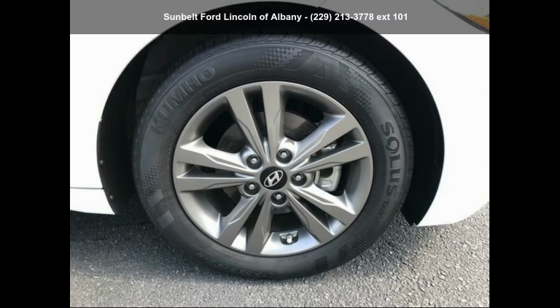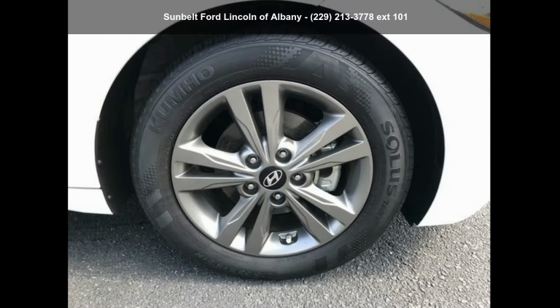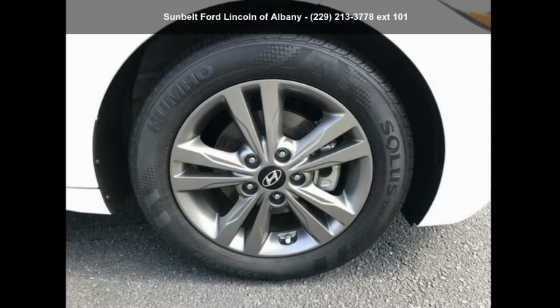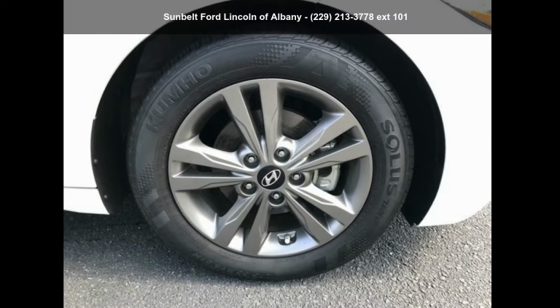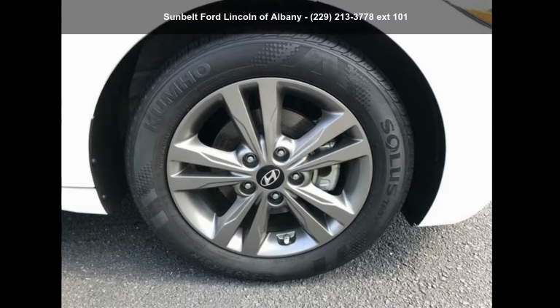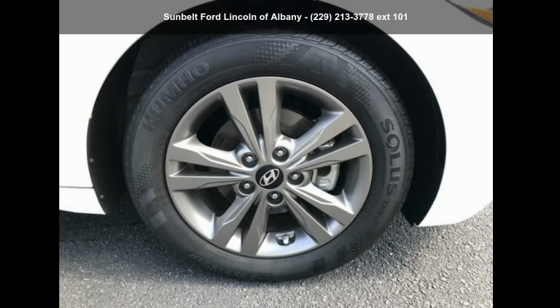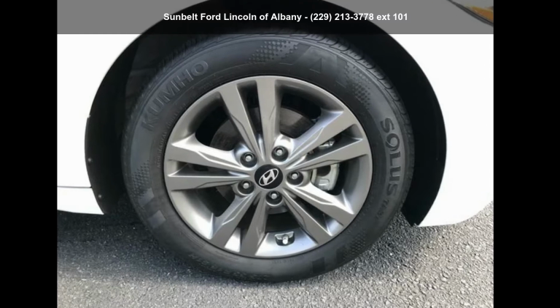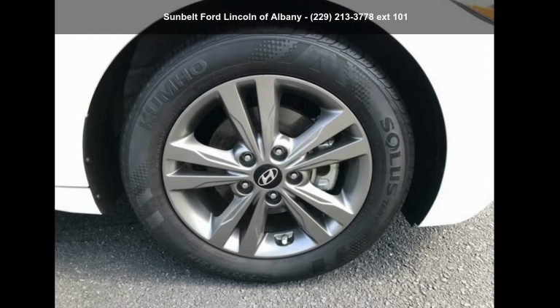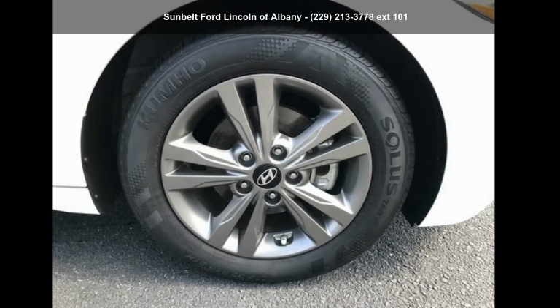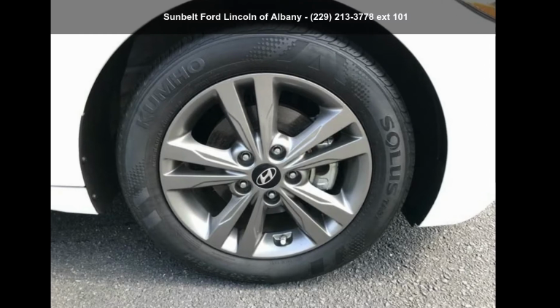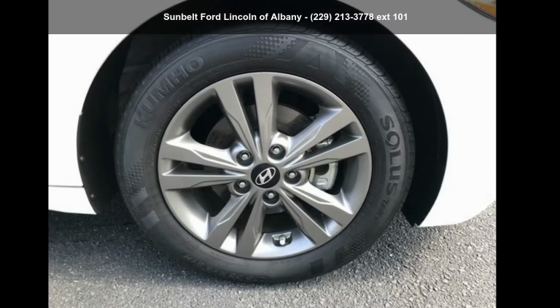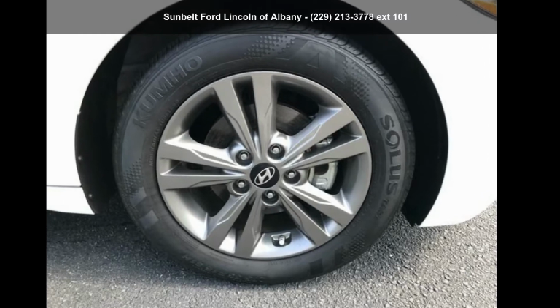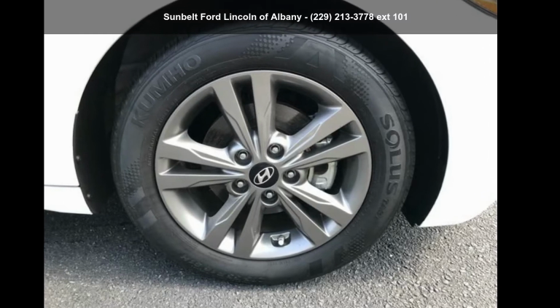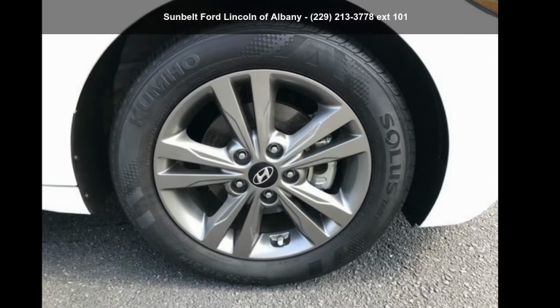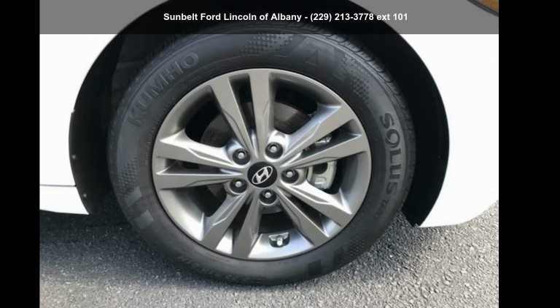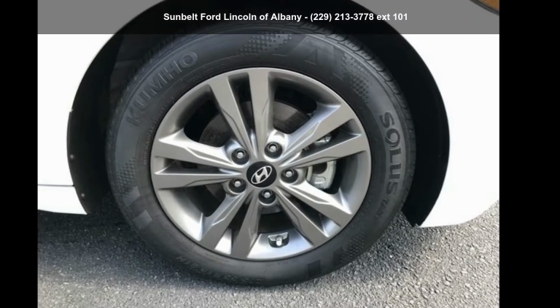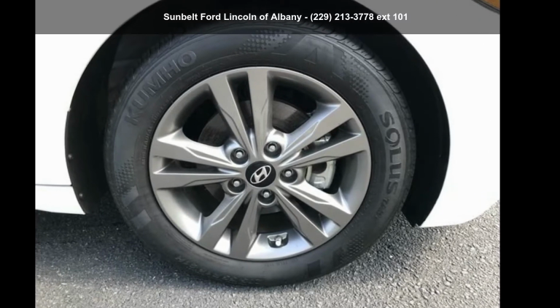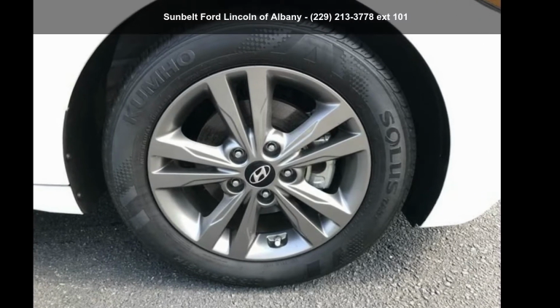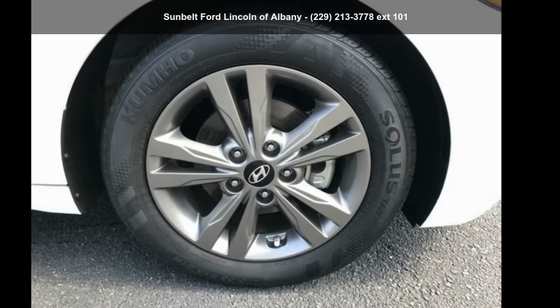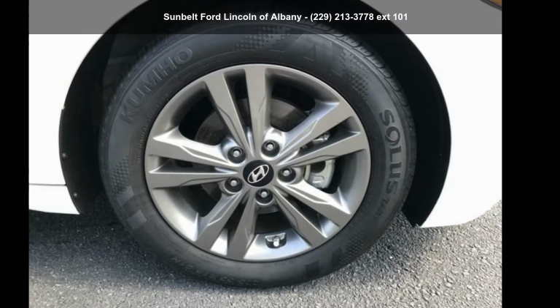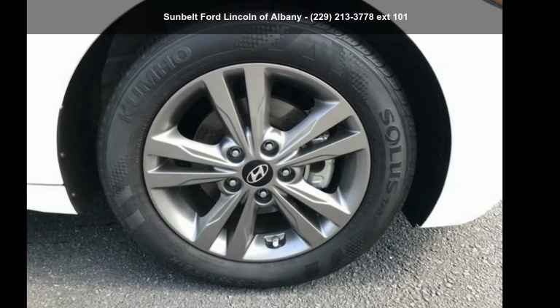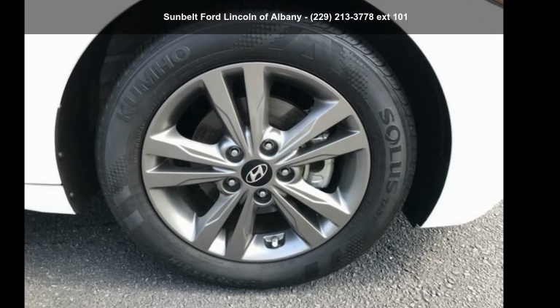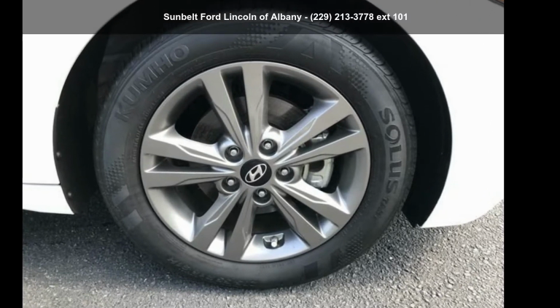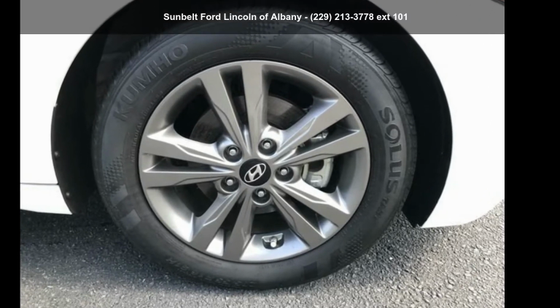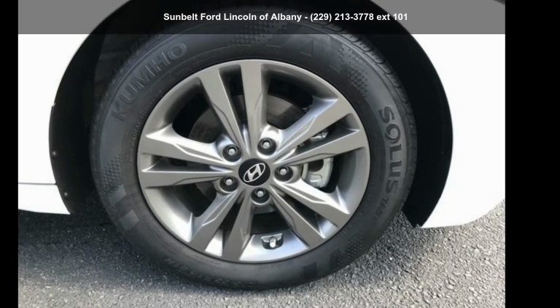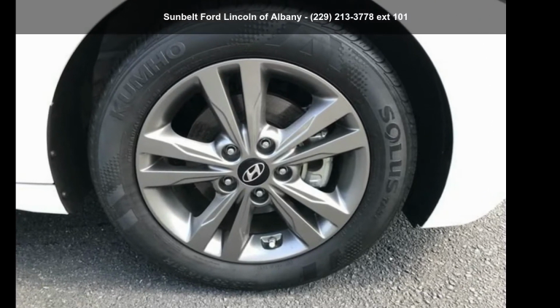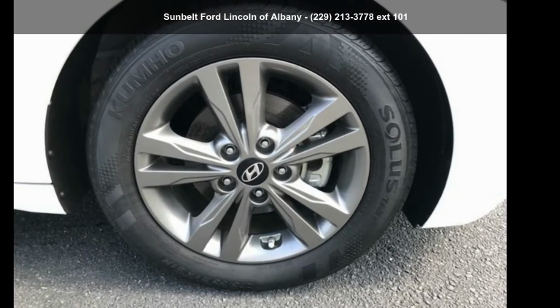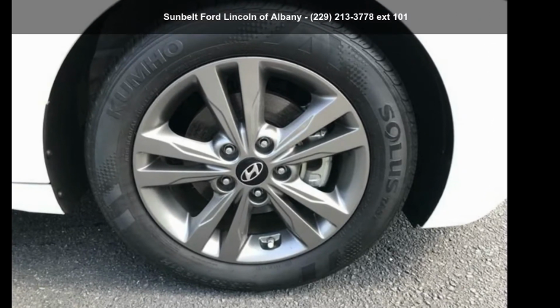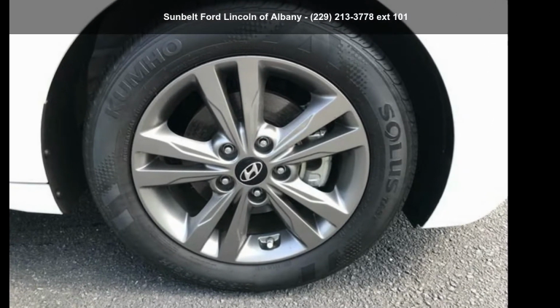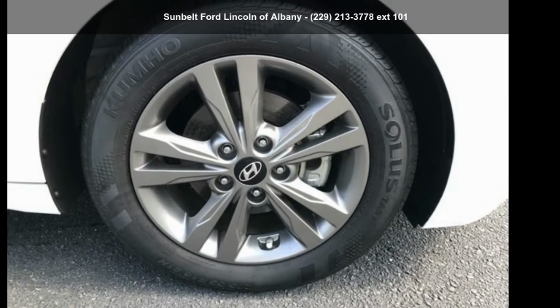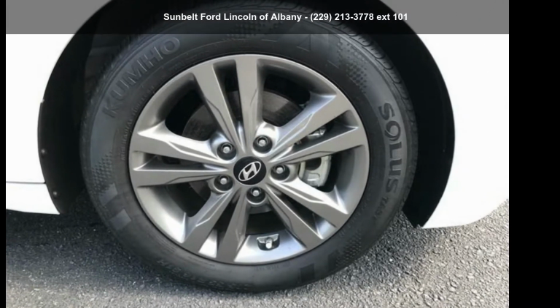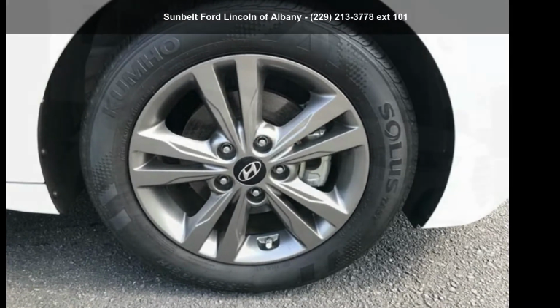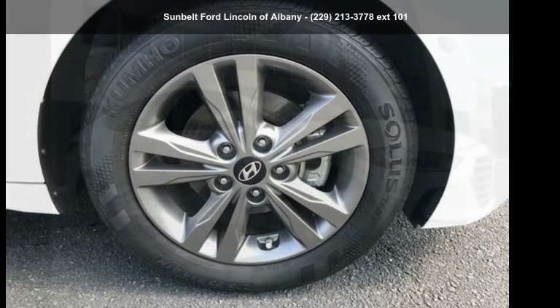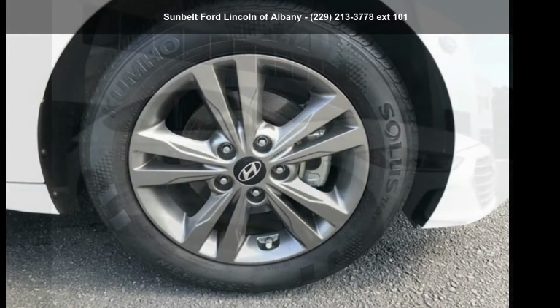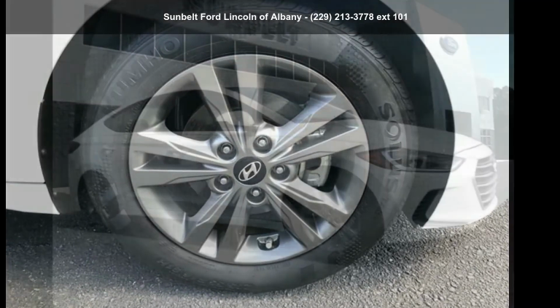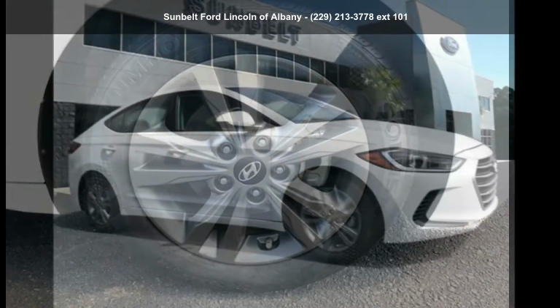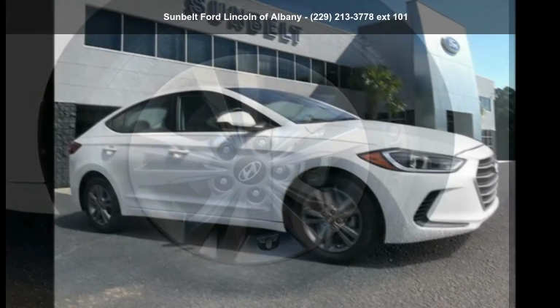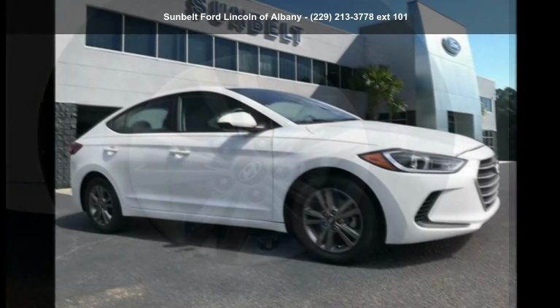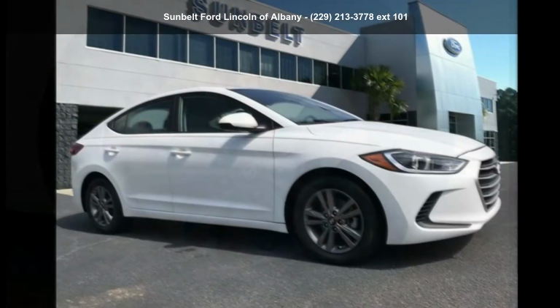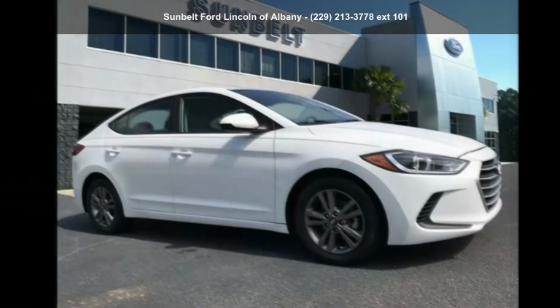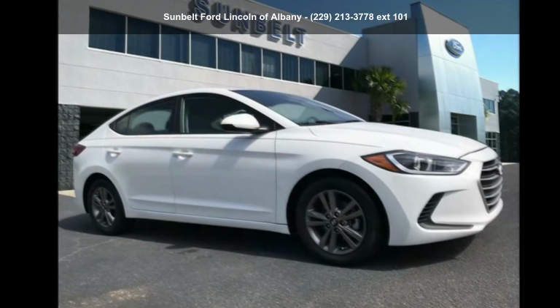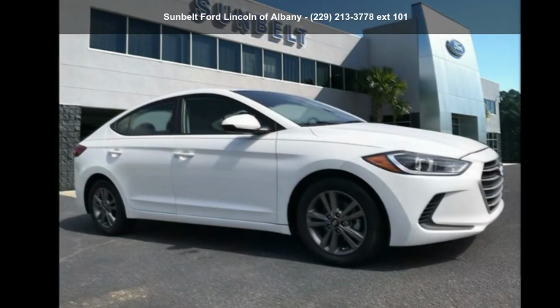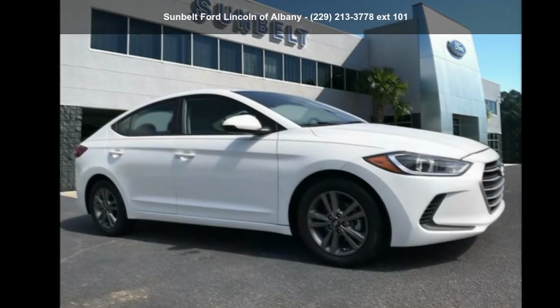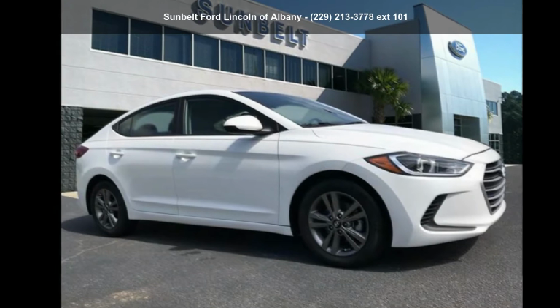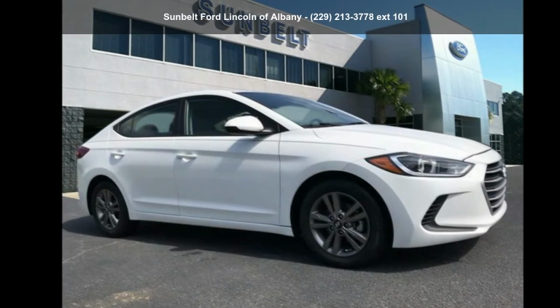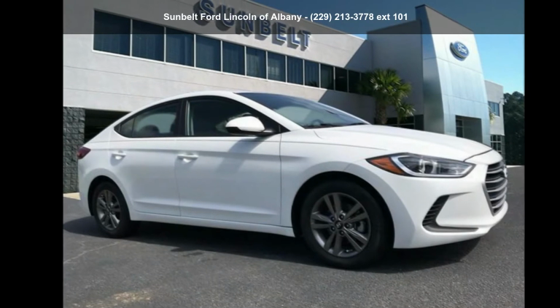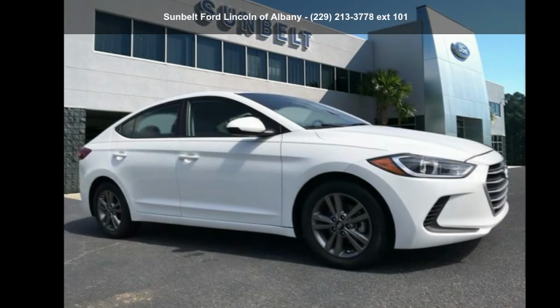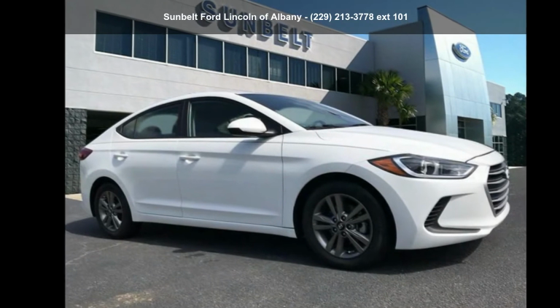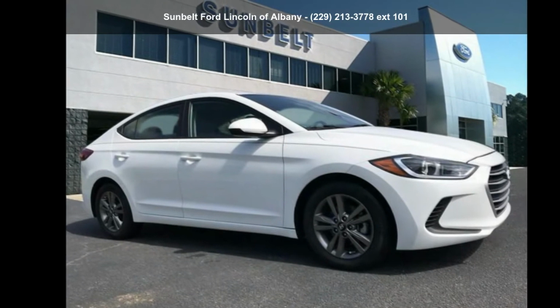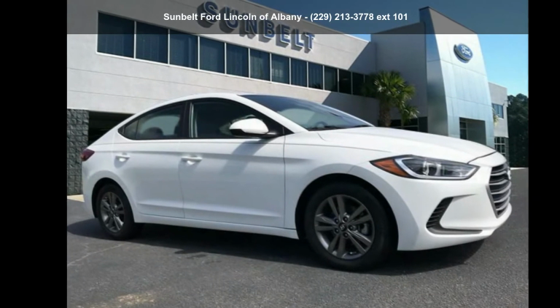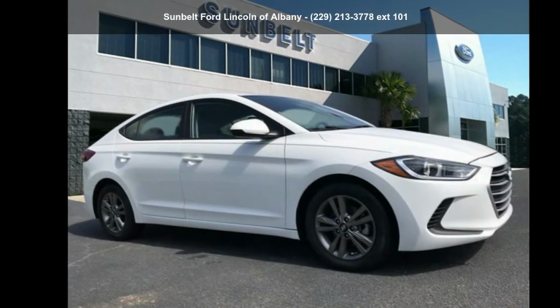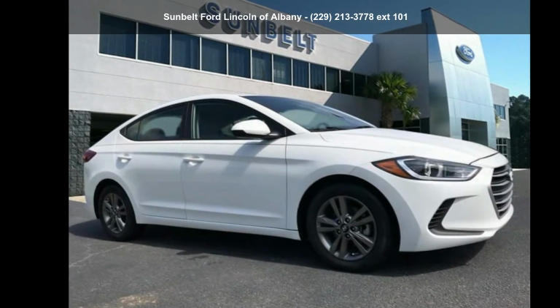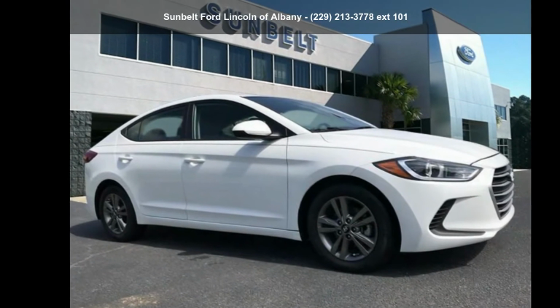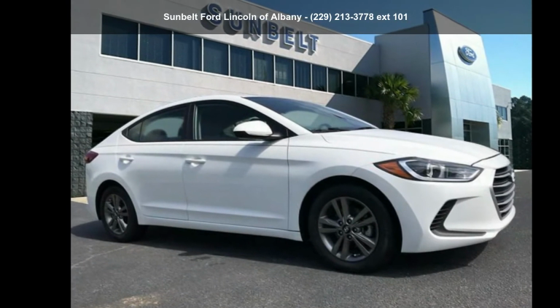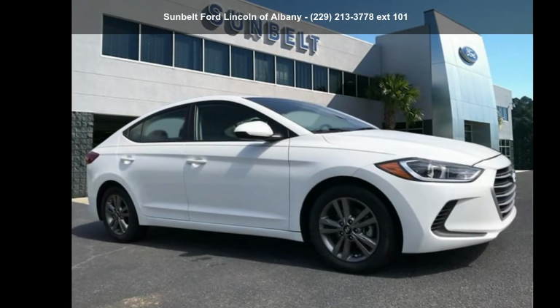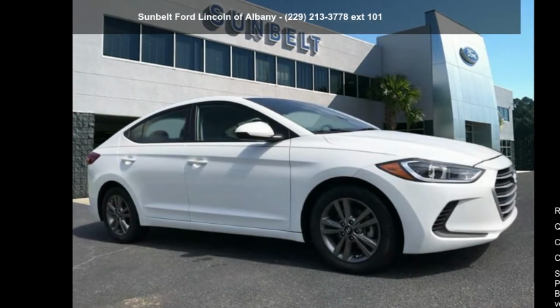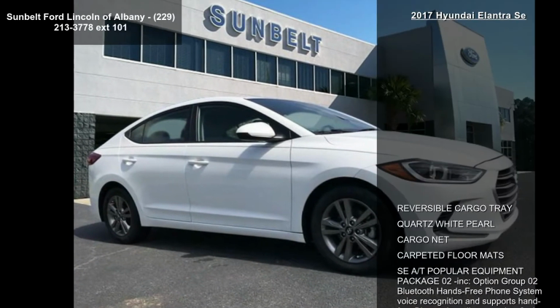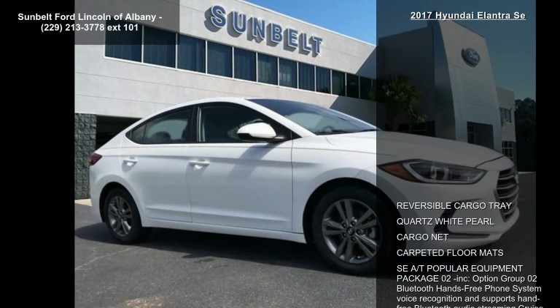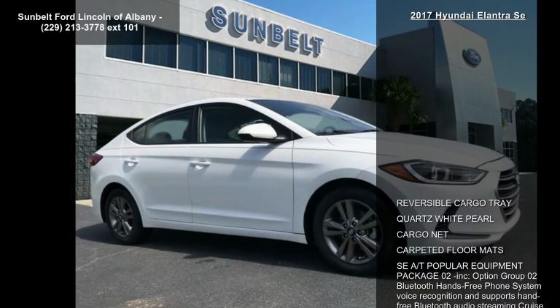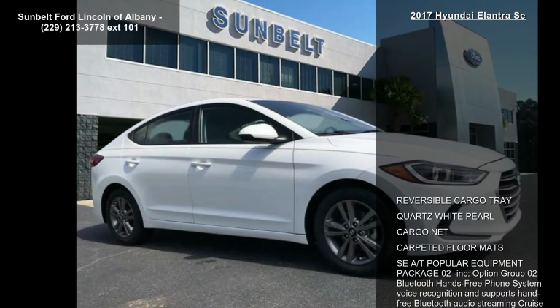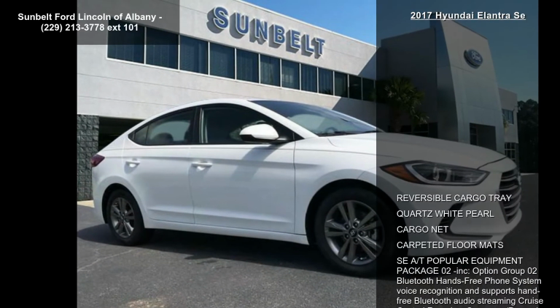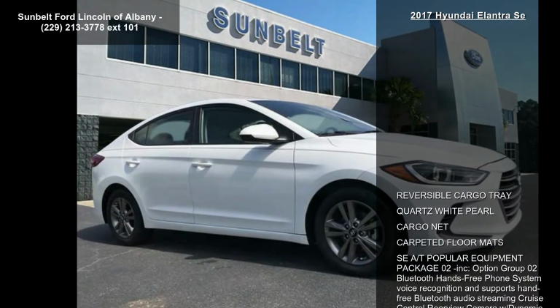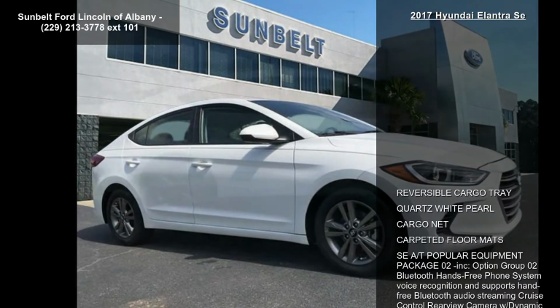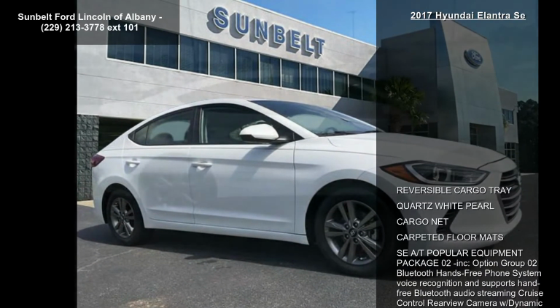Imagine yourself in this 2017 Sonata SE. If you are looking for an automobile with great features, look no further.